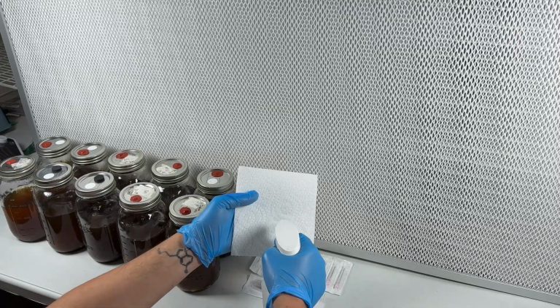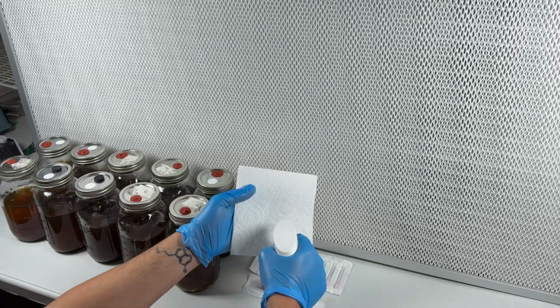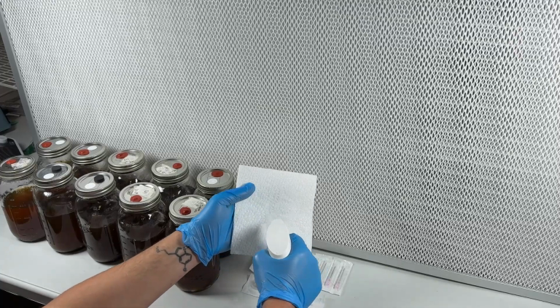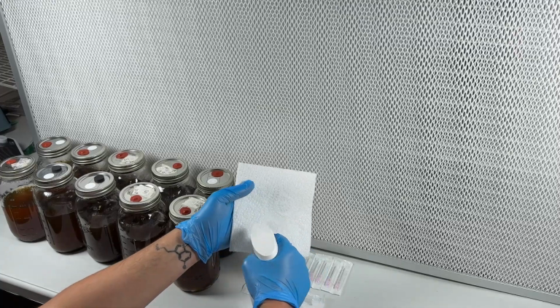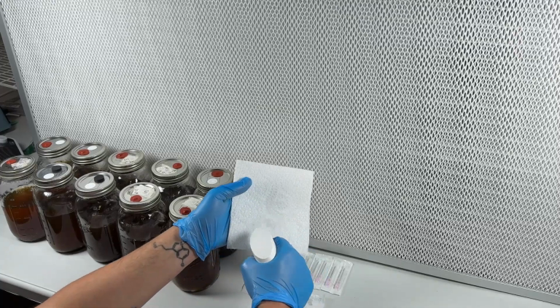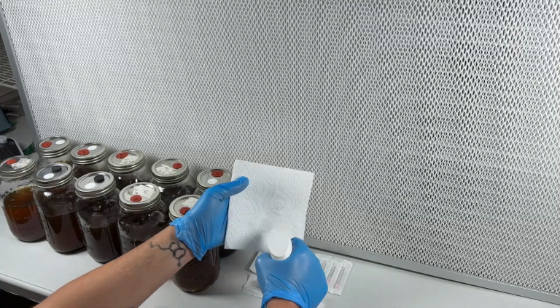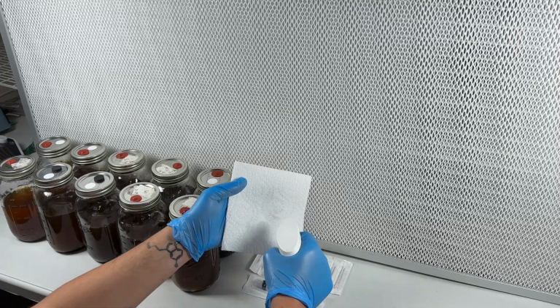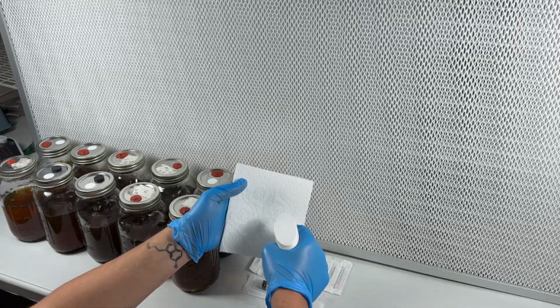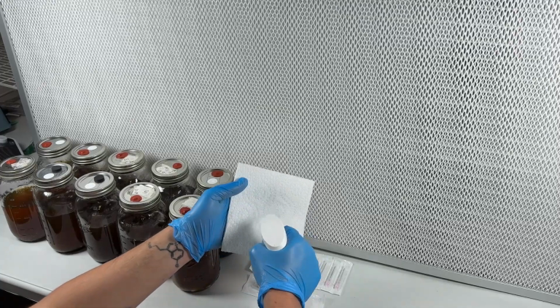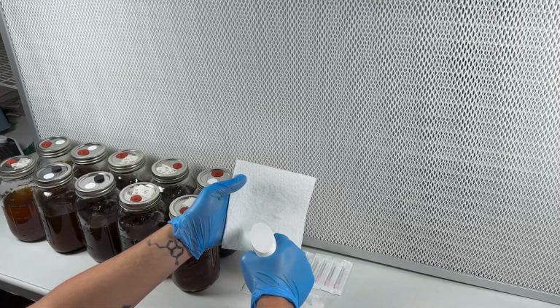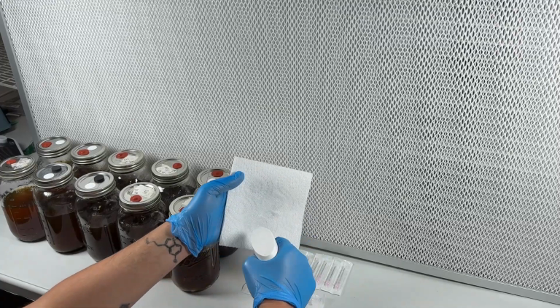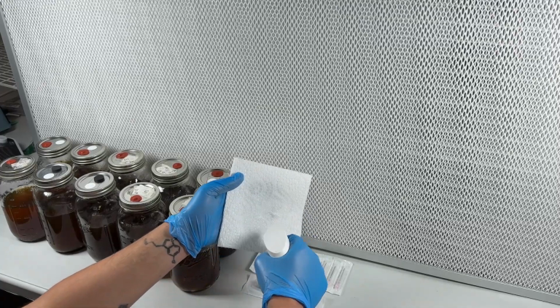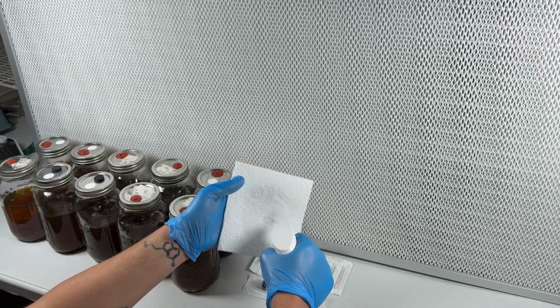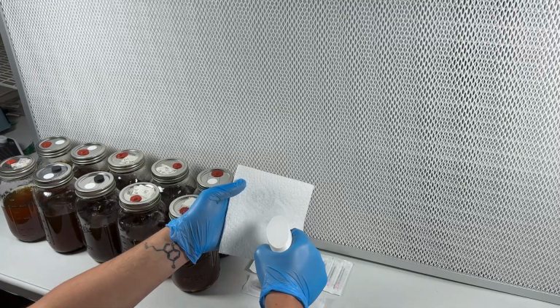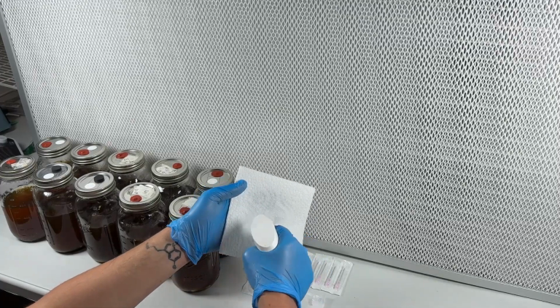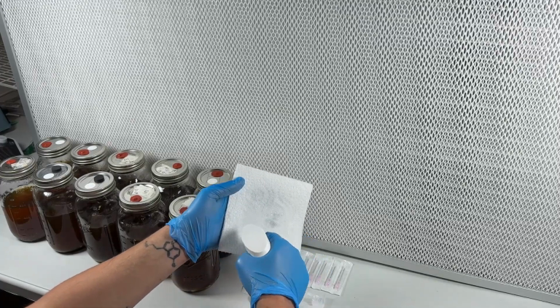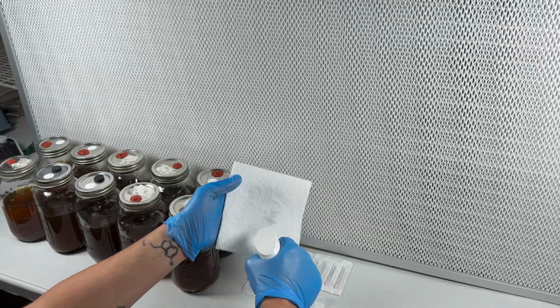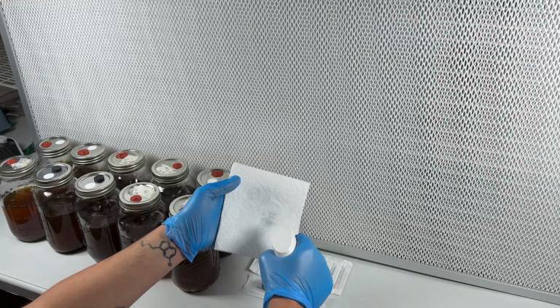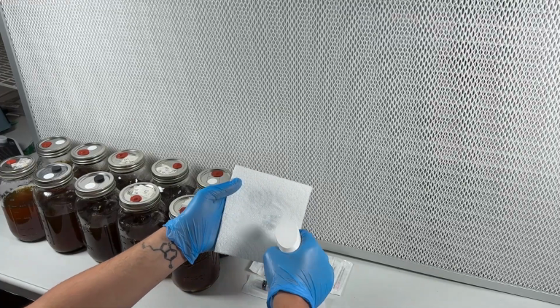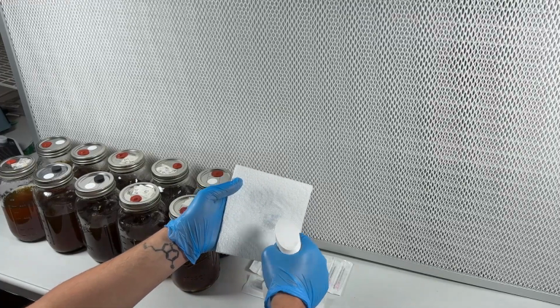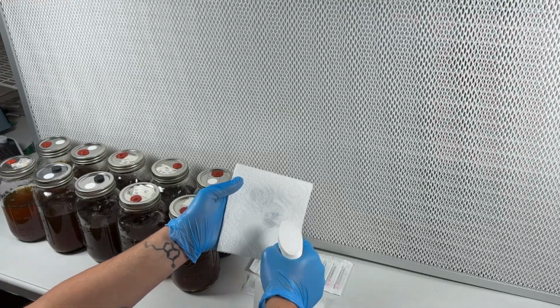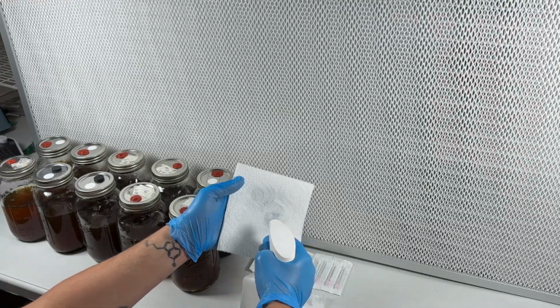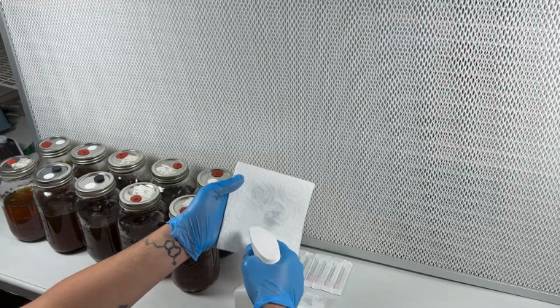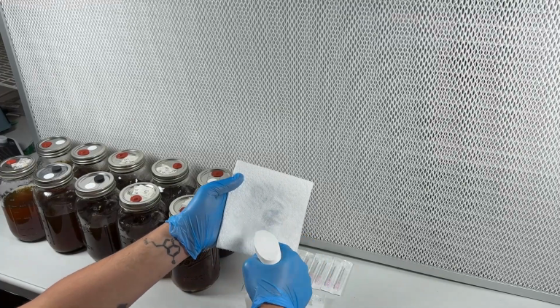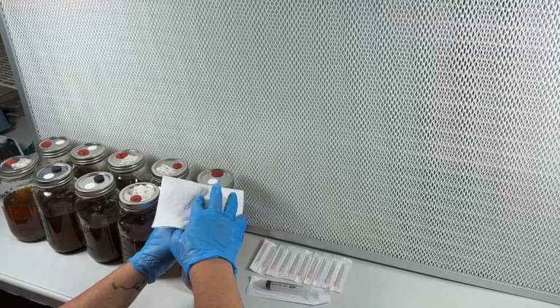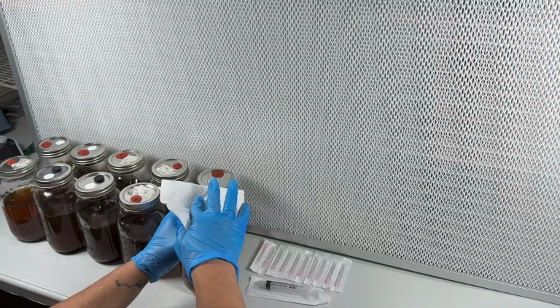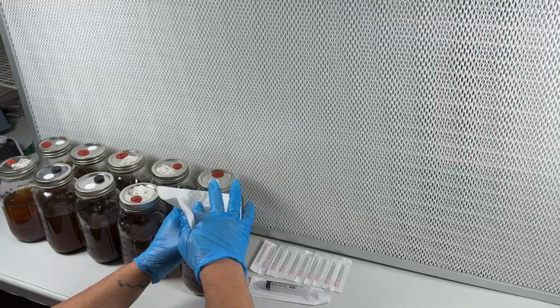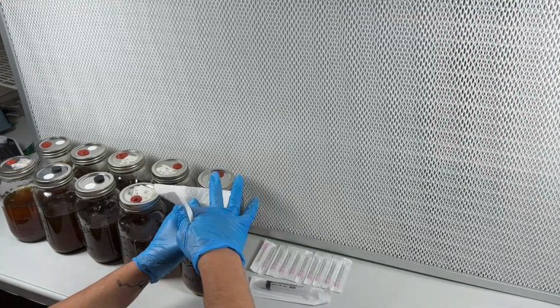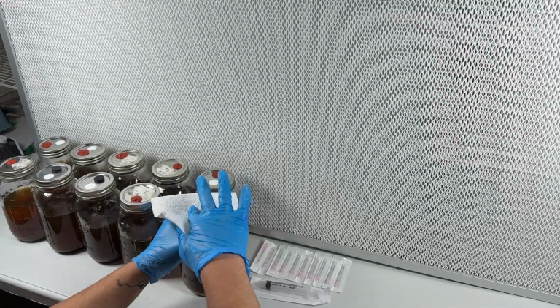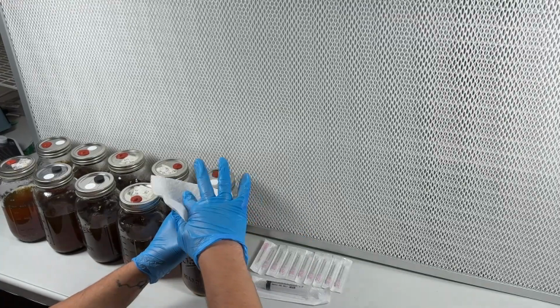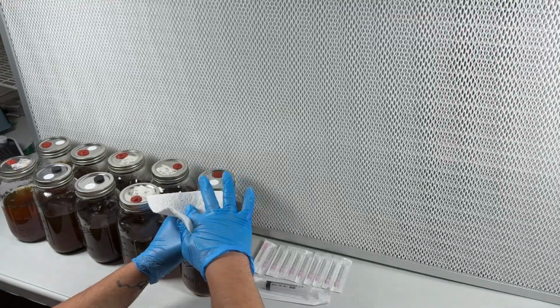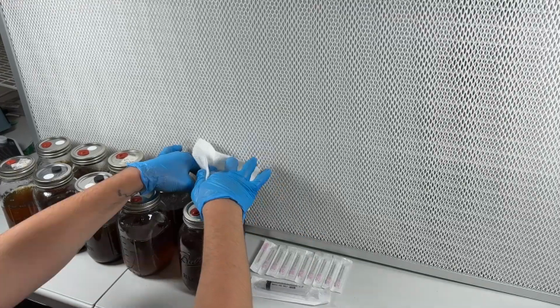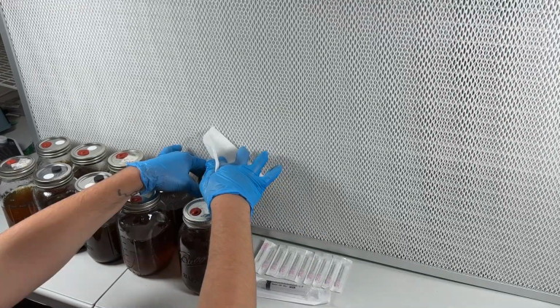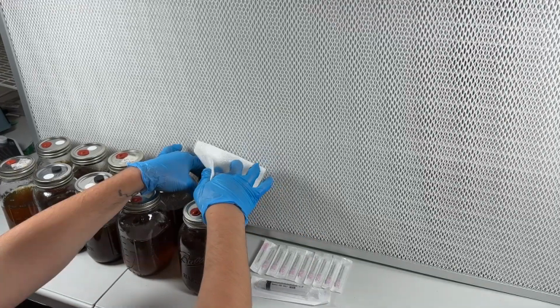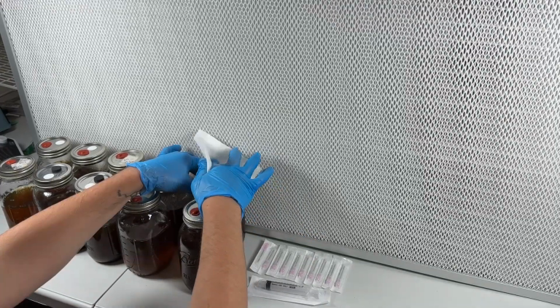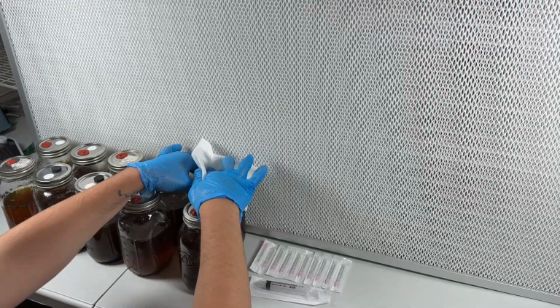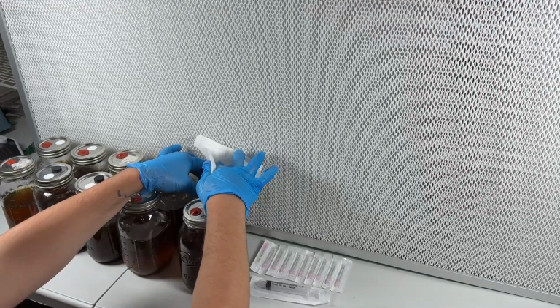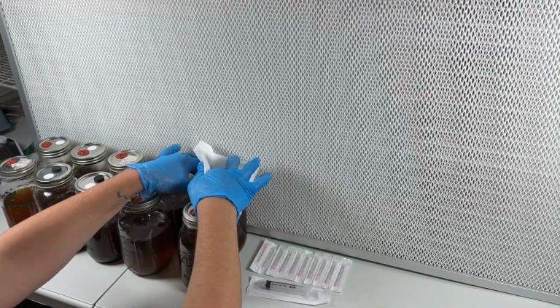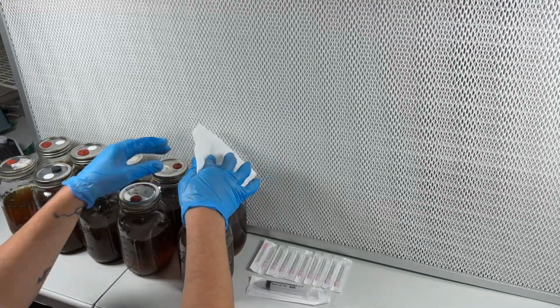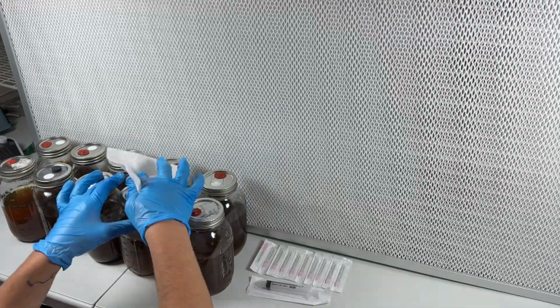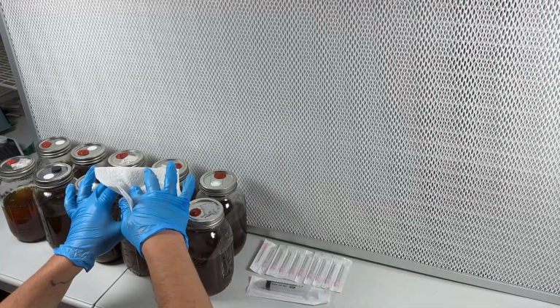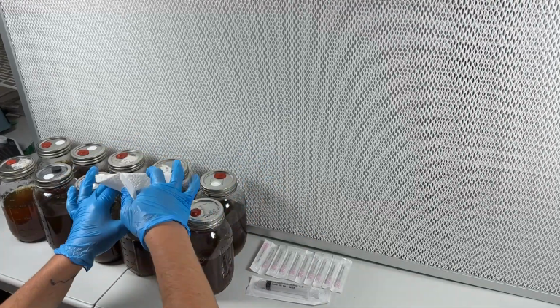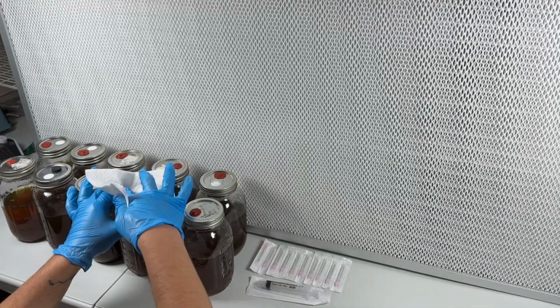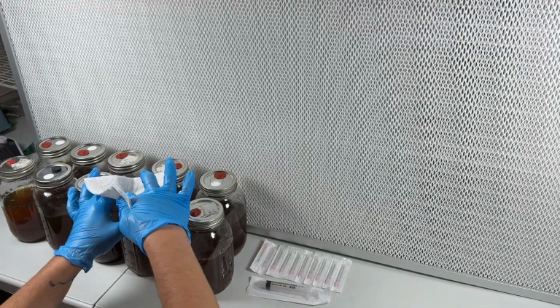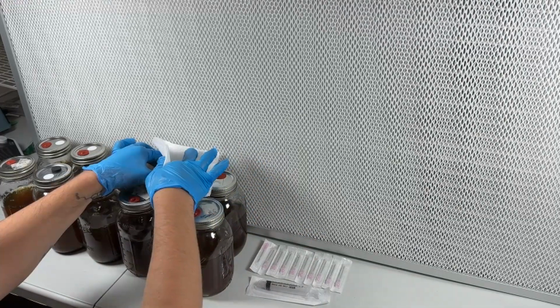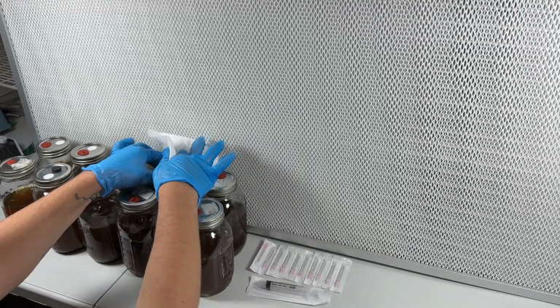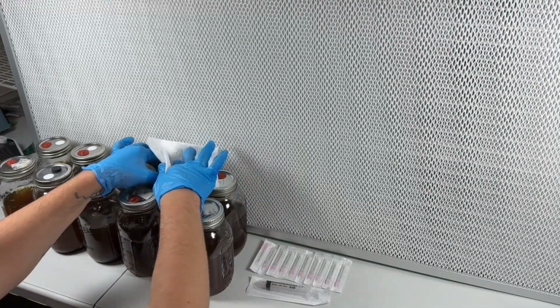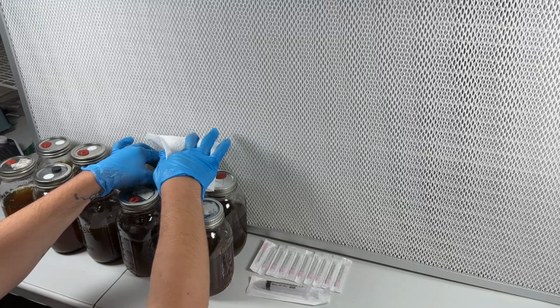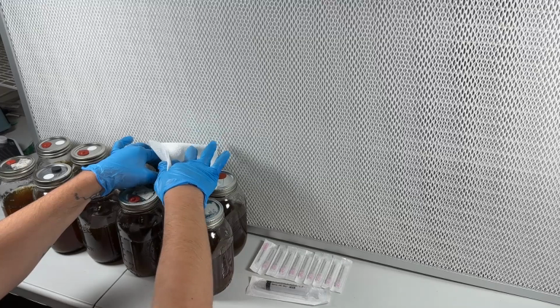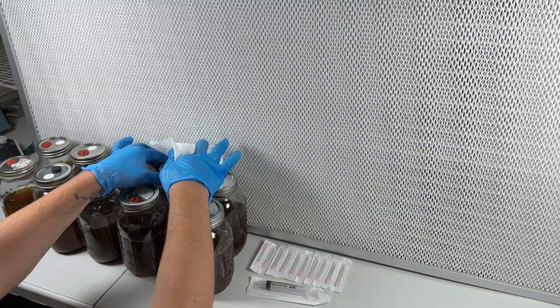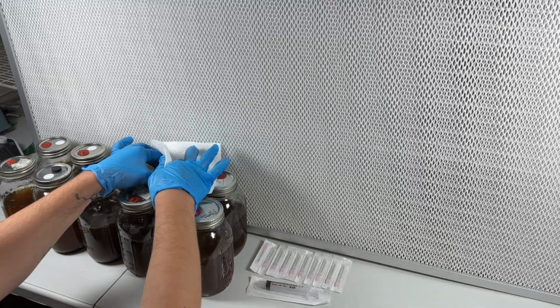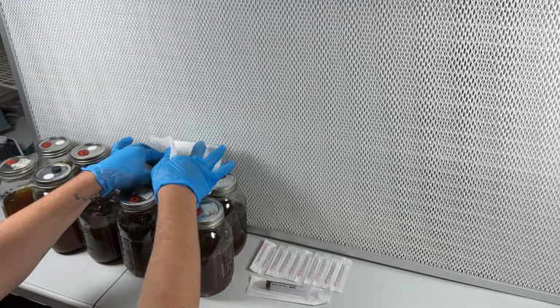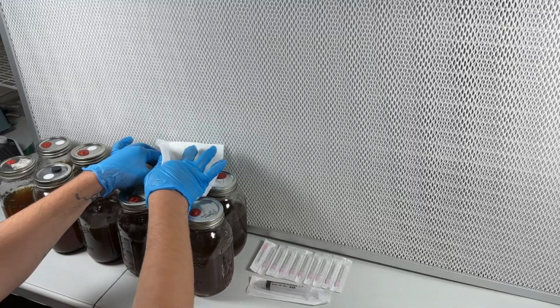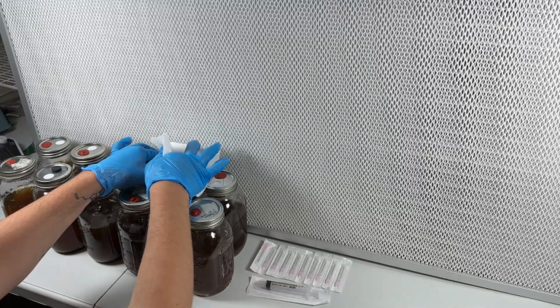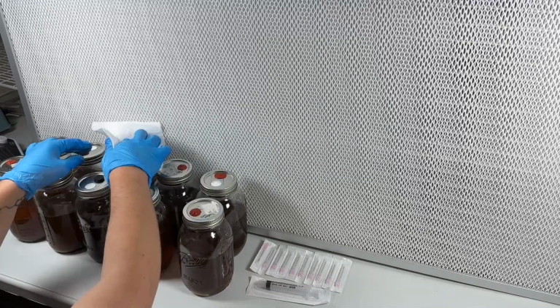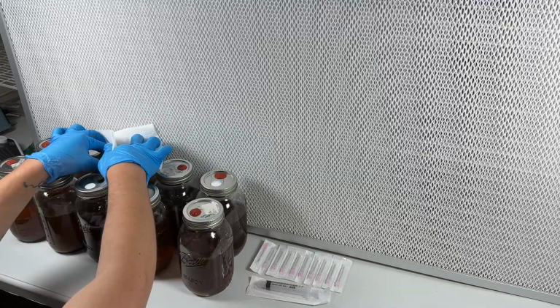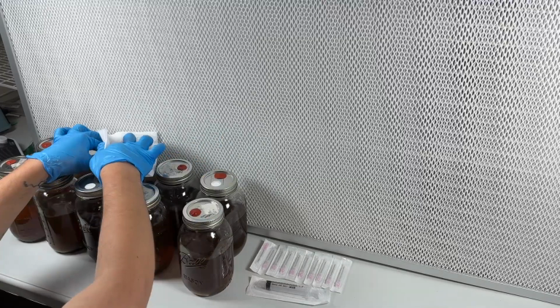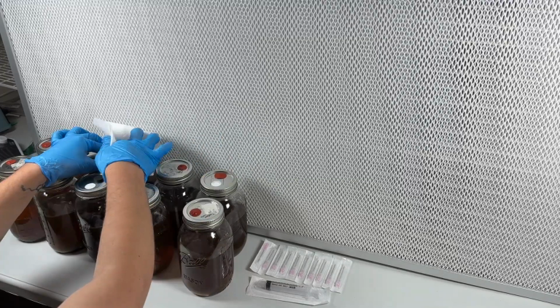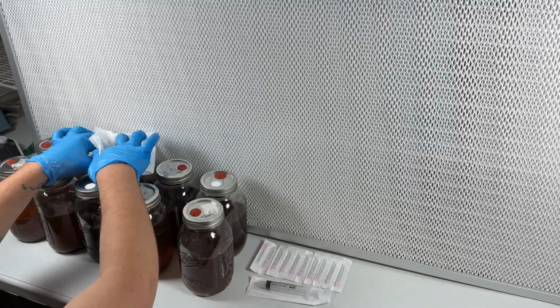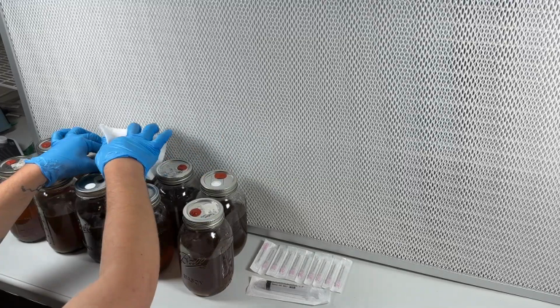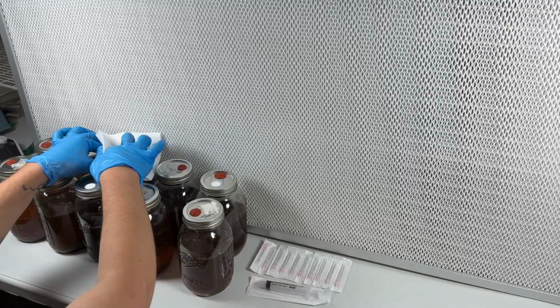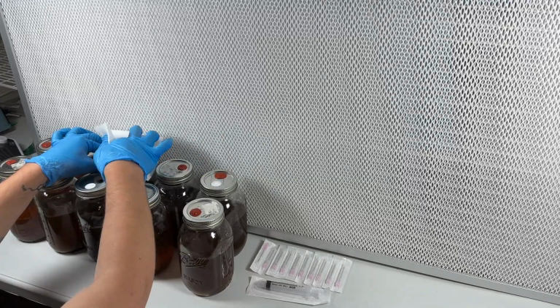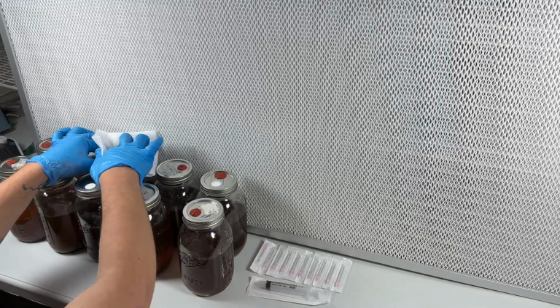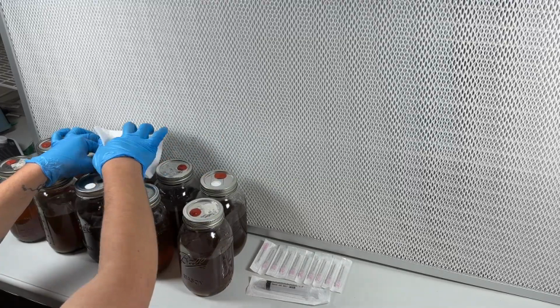Welcome back to Spore and Sprout. In this video I'm going to show you how I batch test mushroom liquid culture jars for contamination.